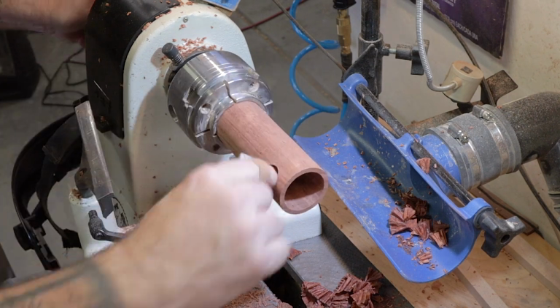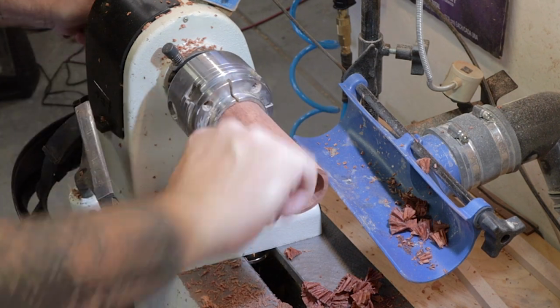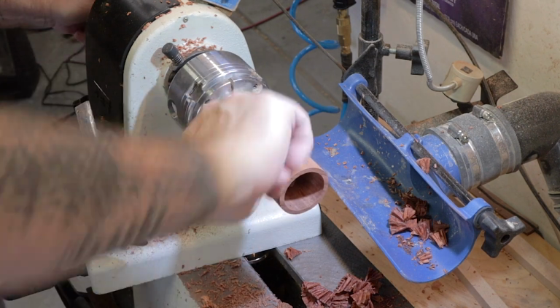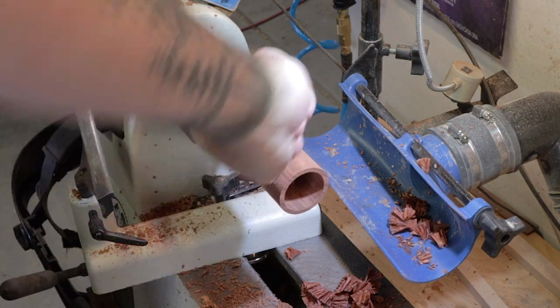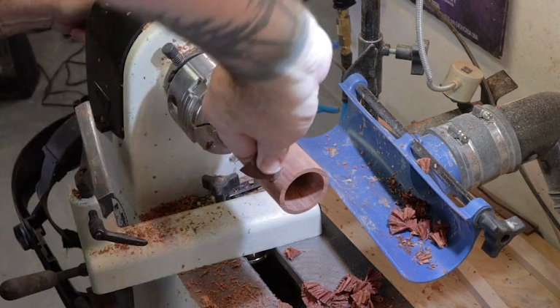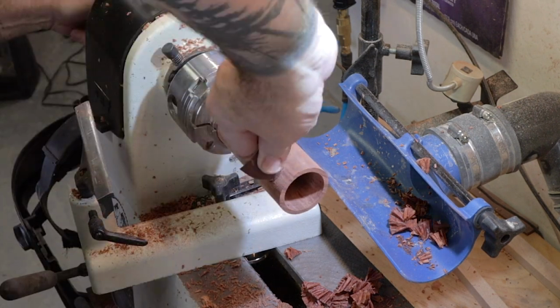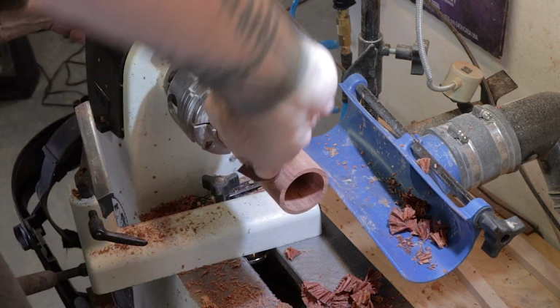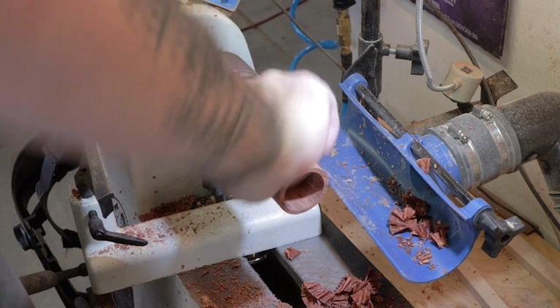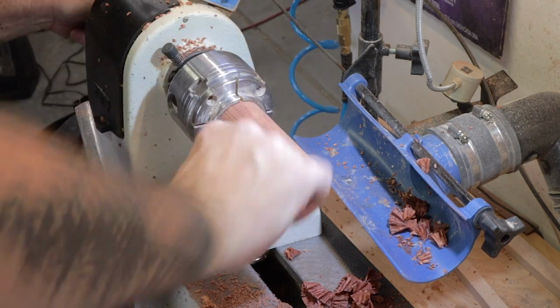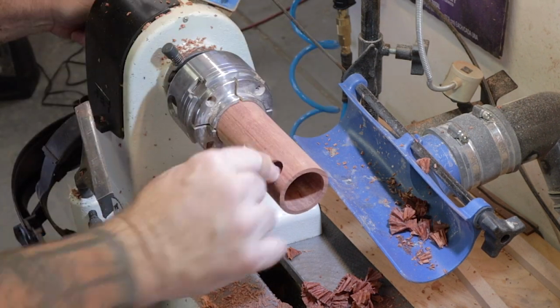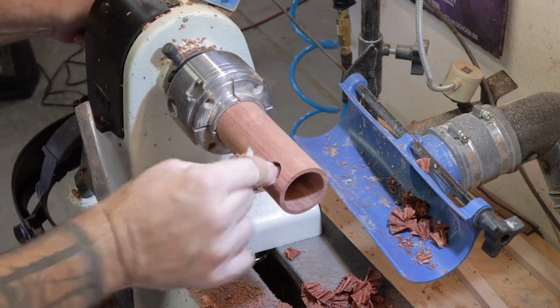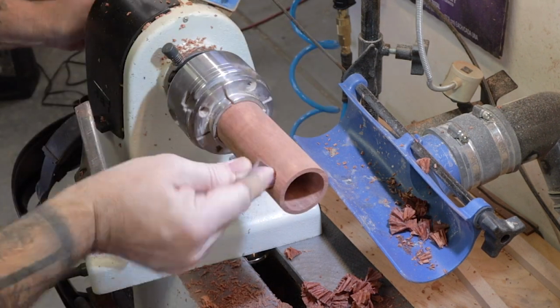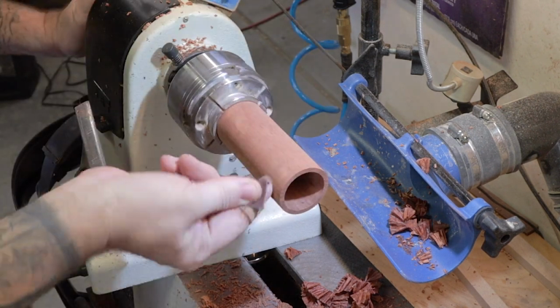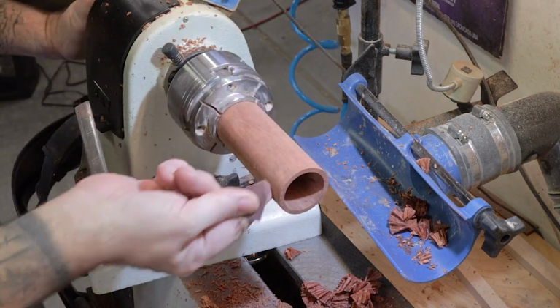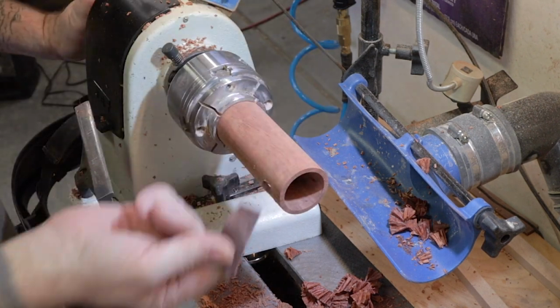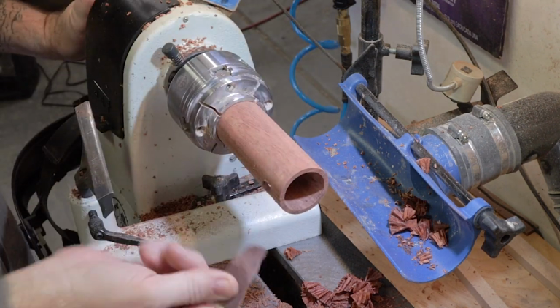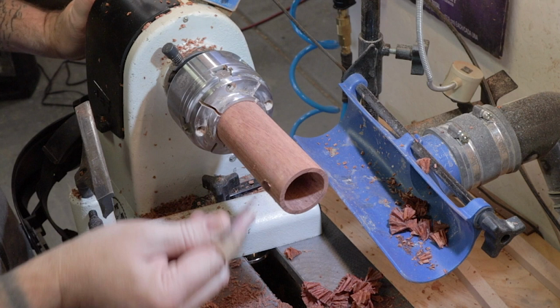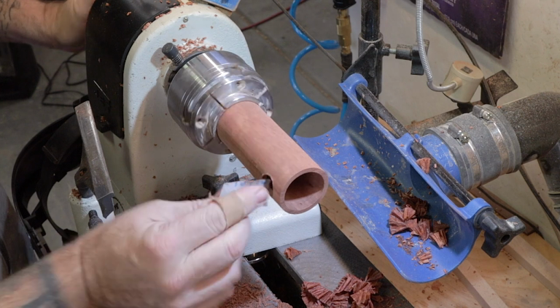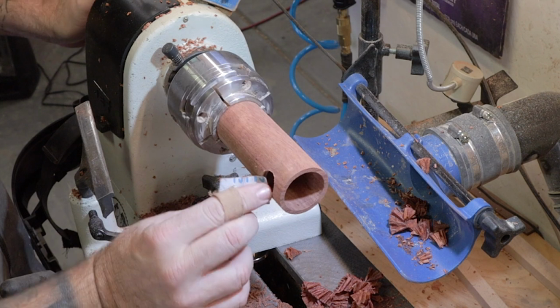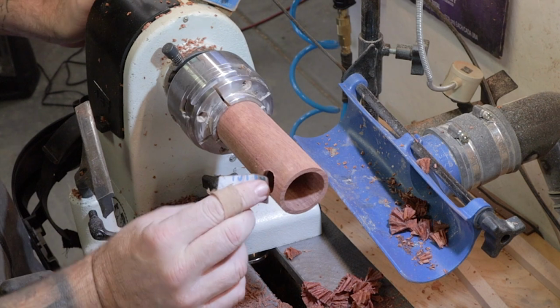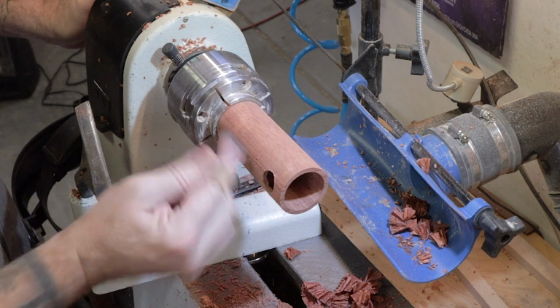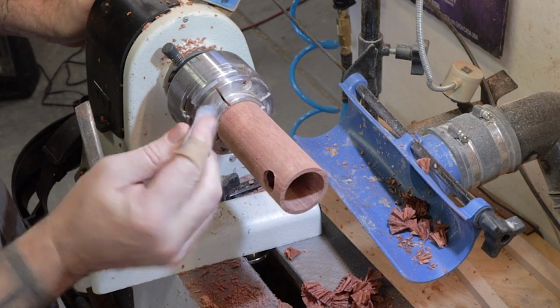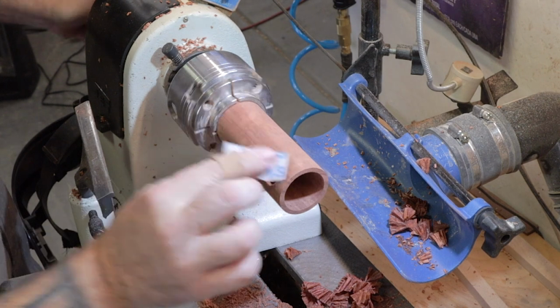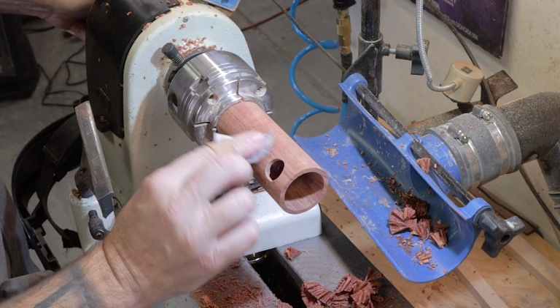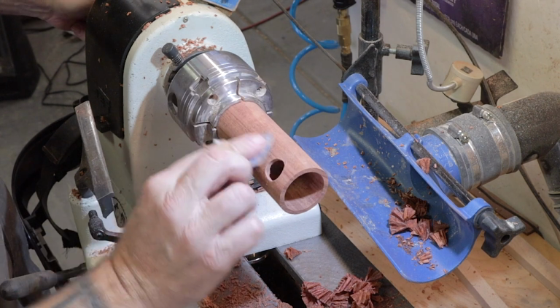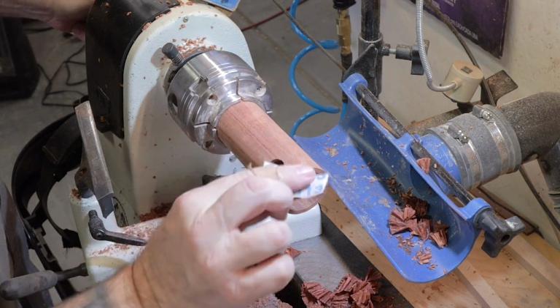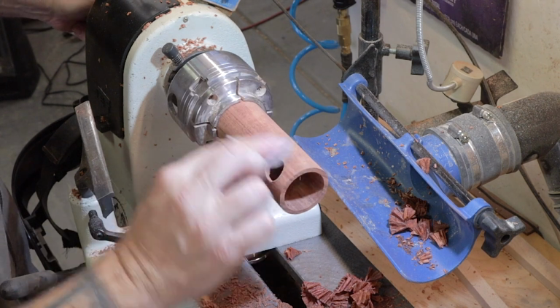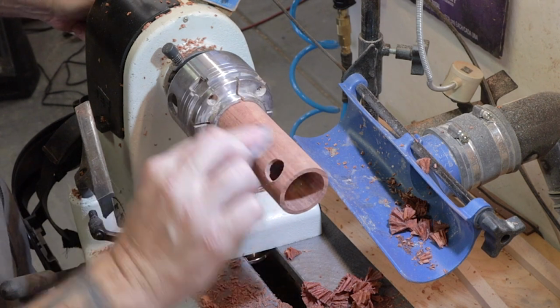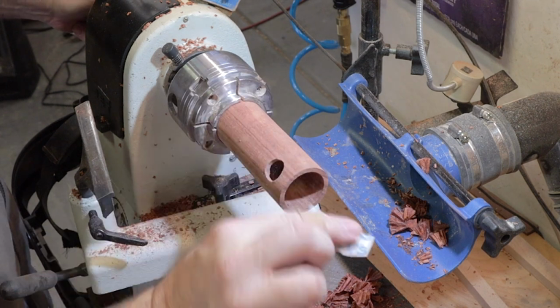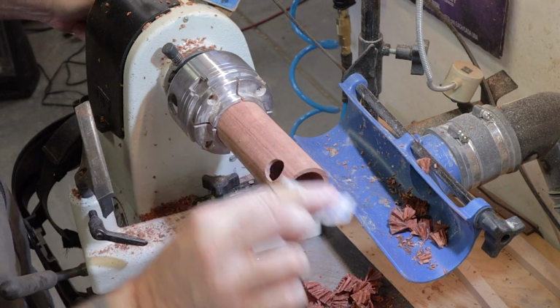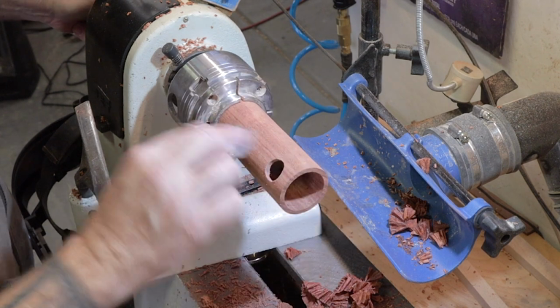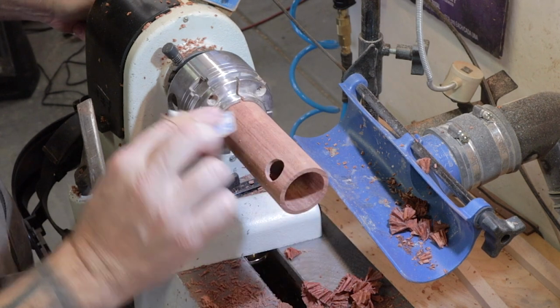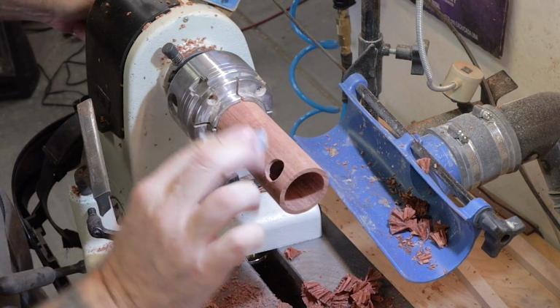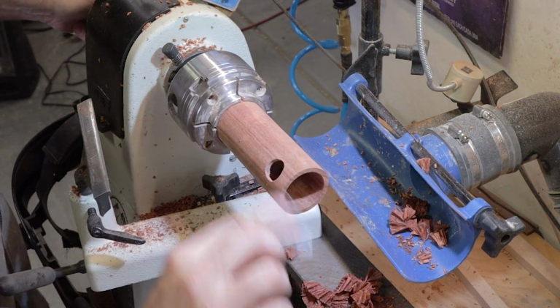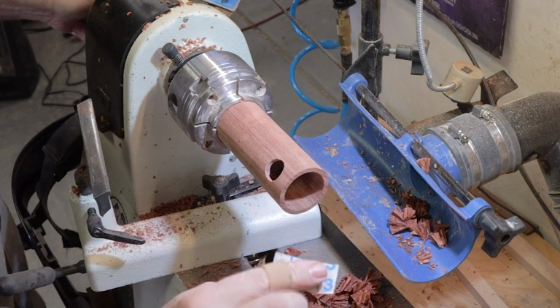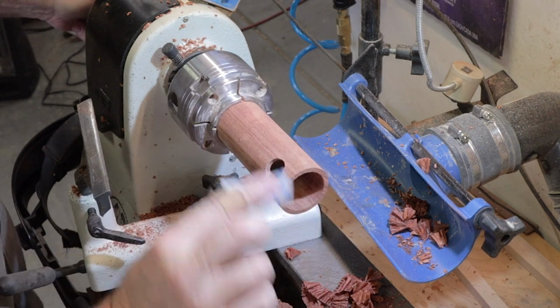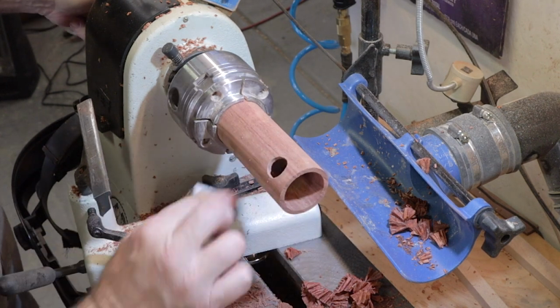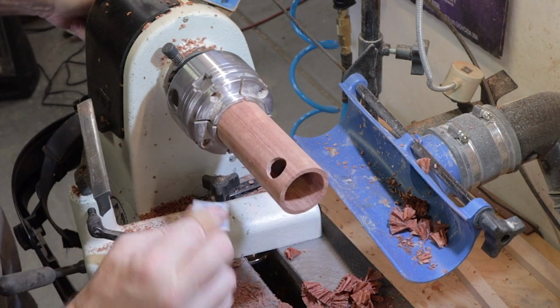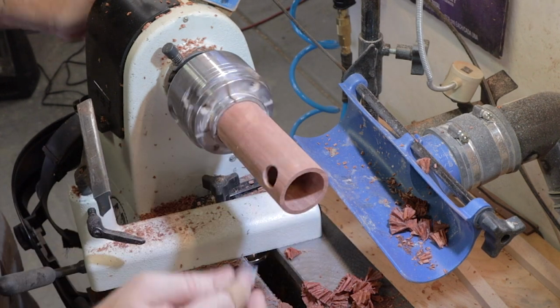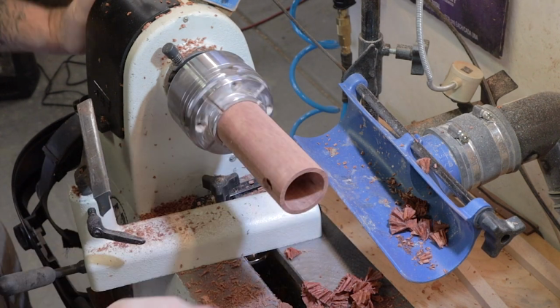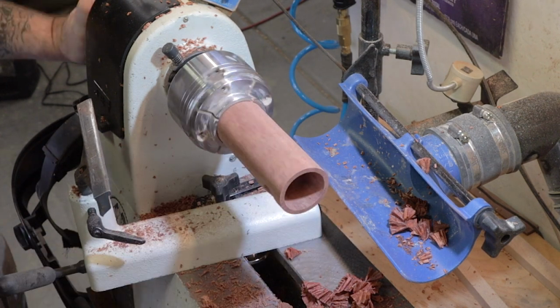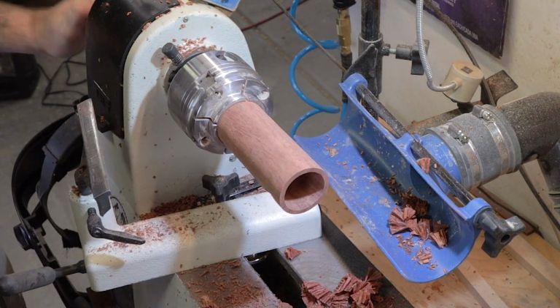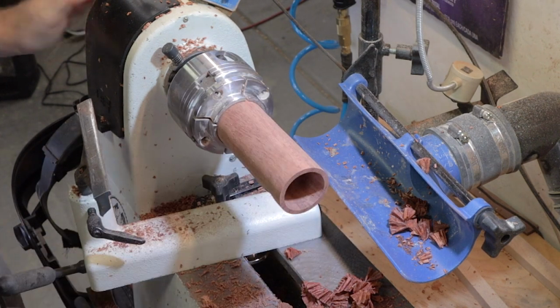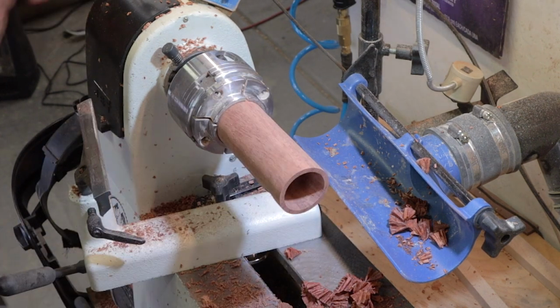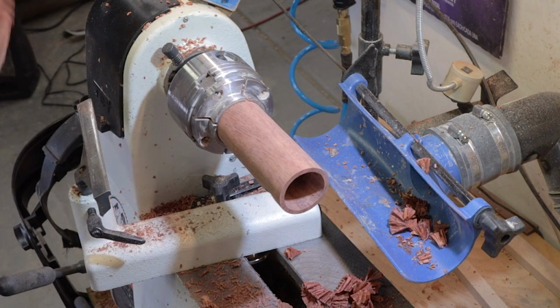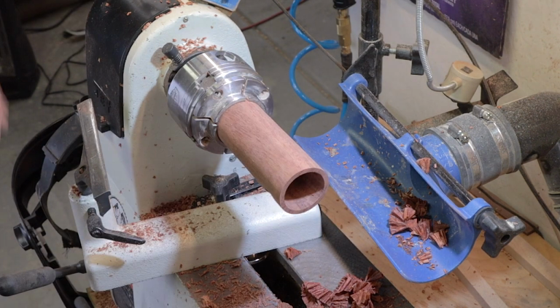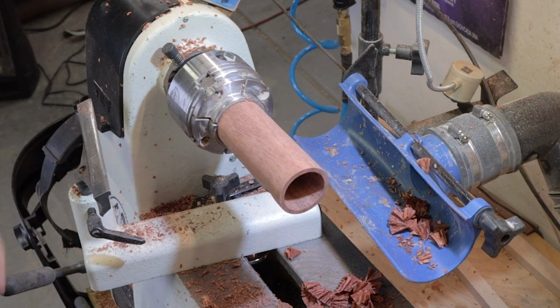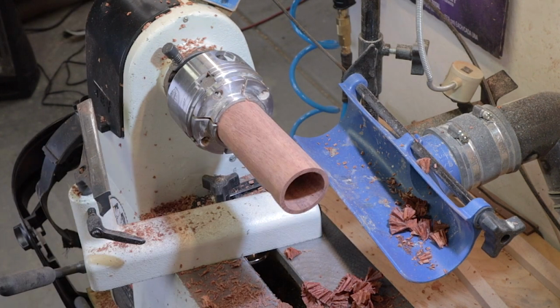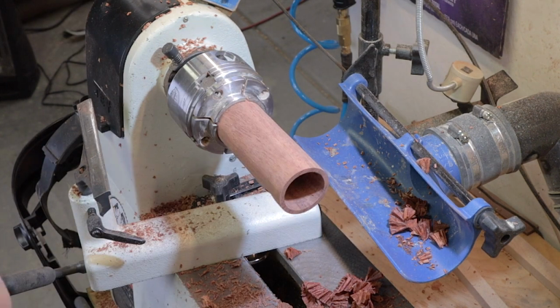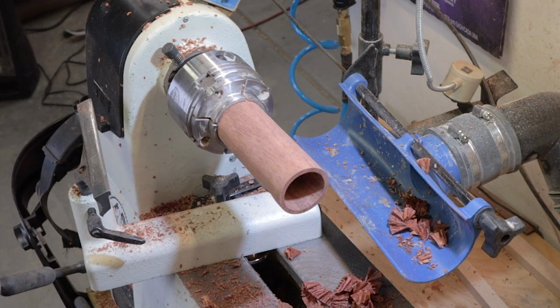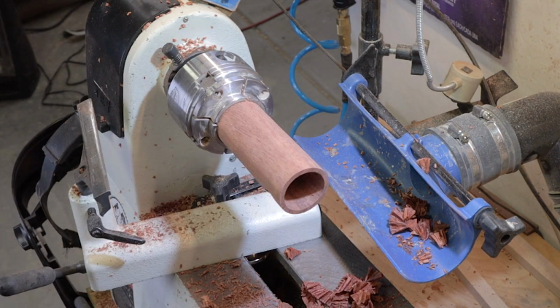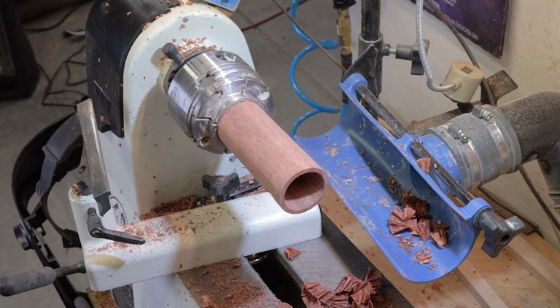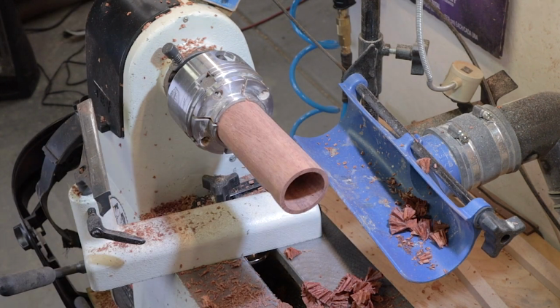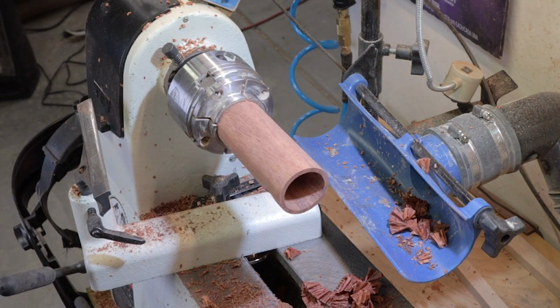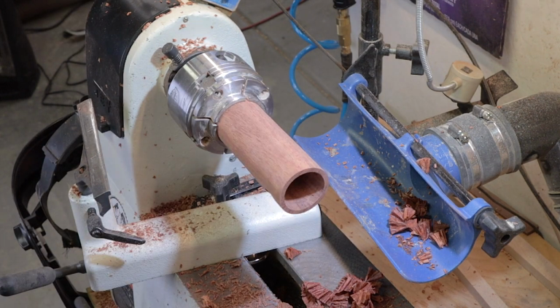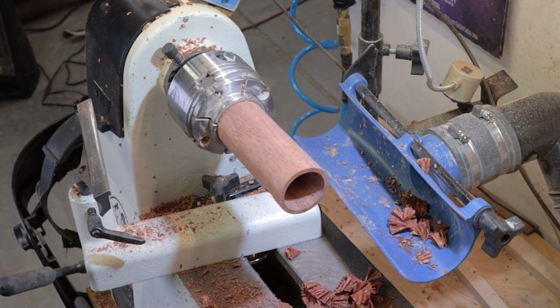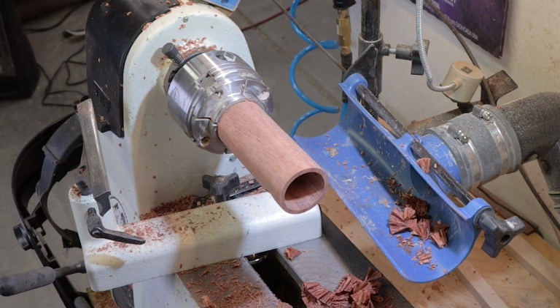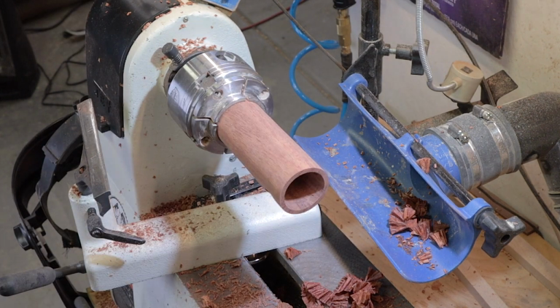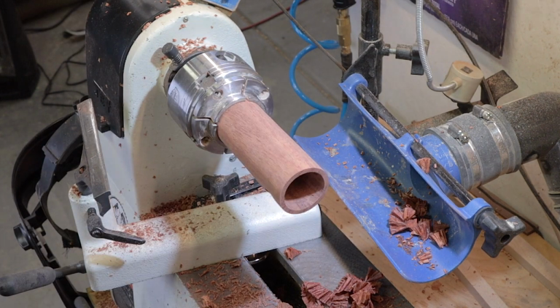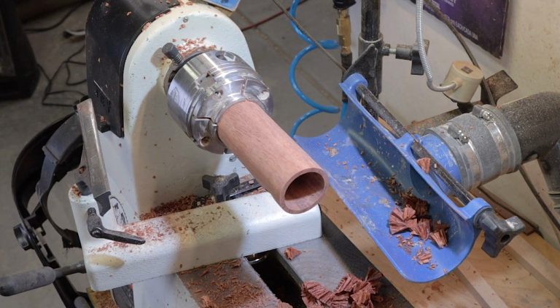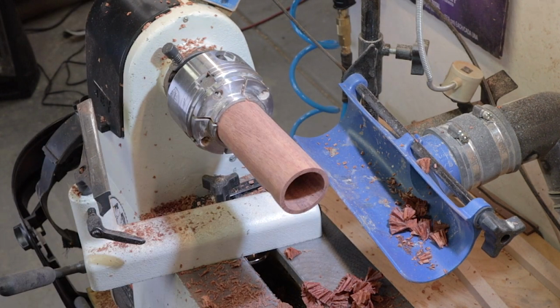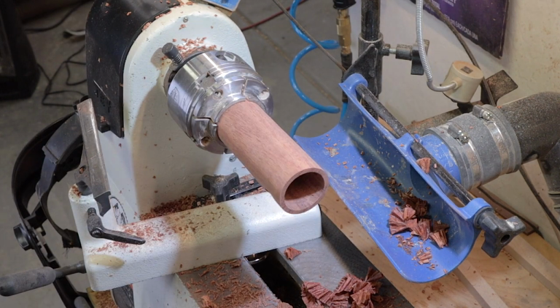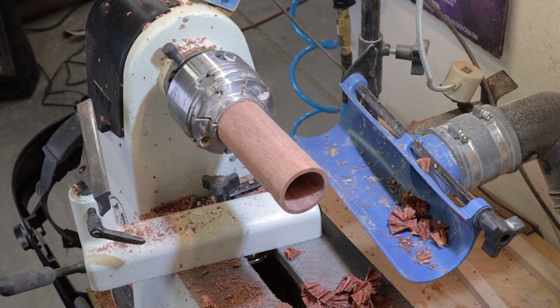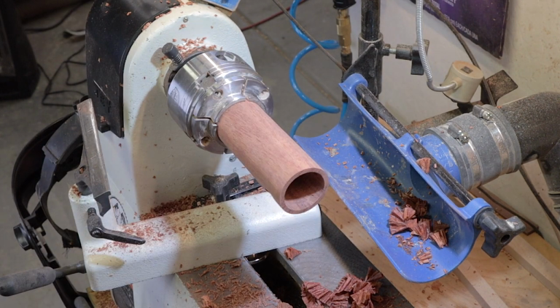It doesn't have to be perfect because nobody's going to see it, but just to get a little bit on there — just going to do 150 for a little bit.